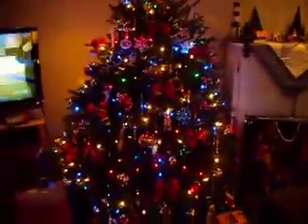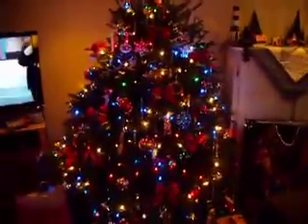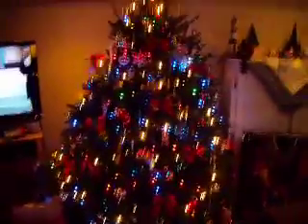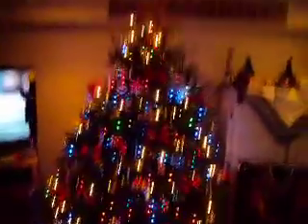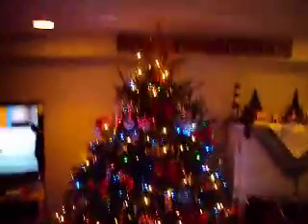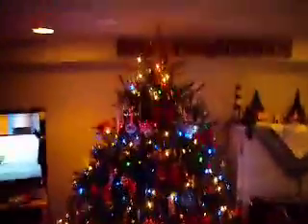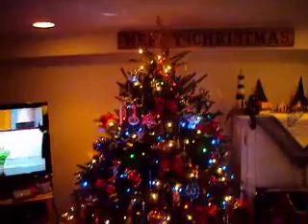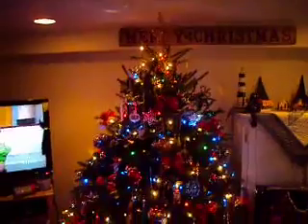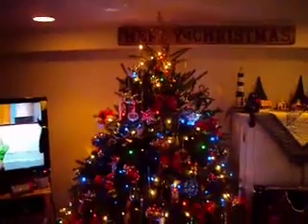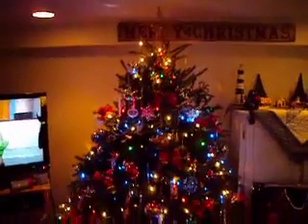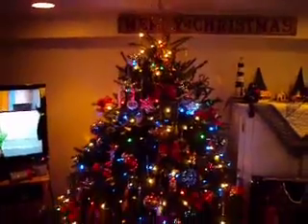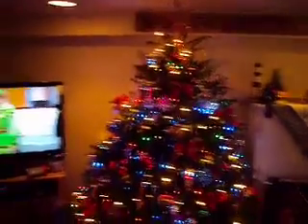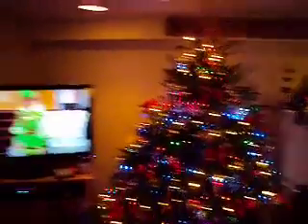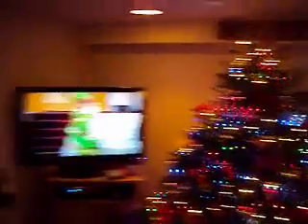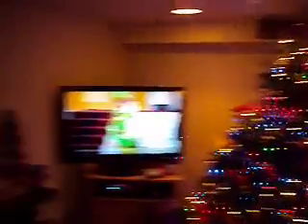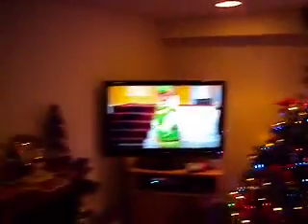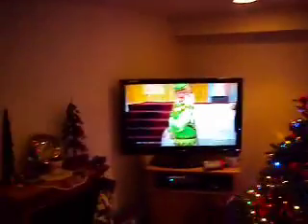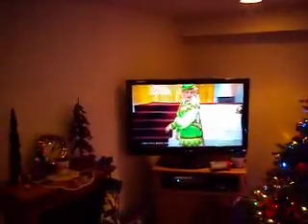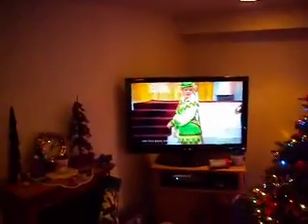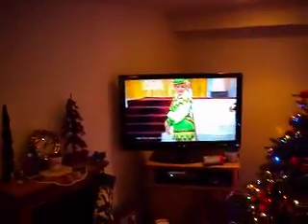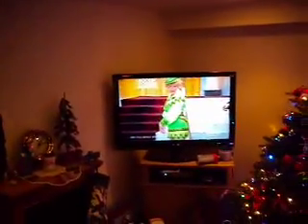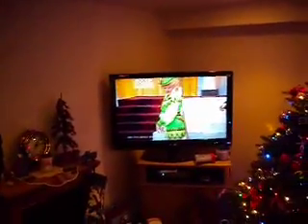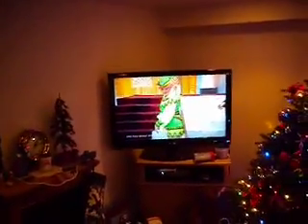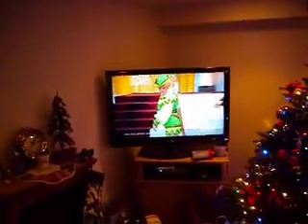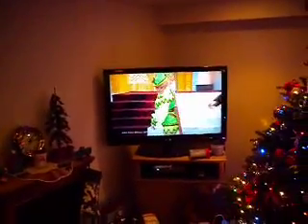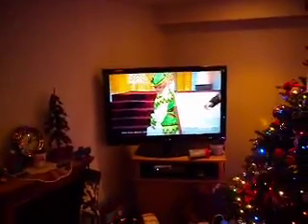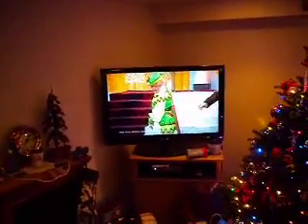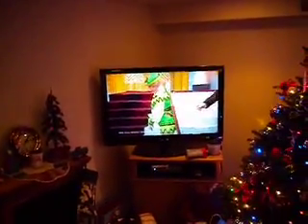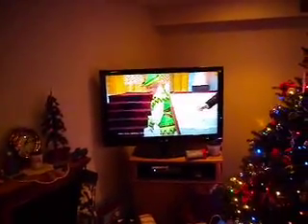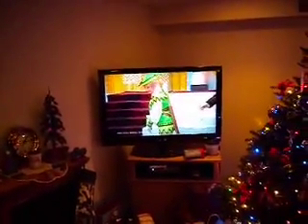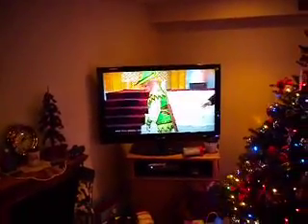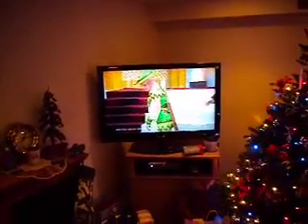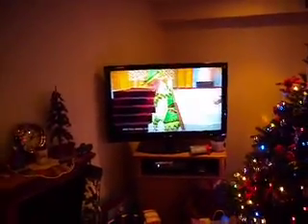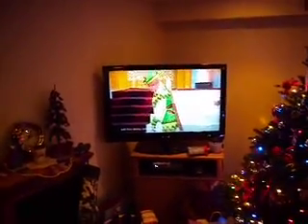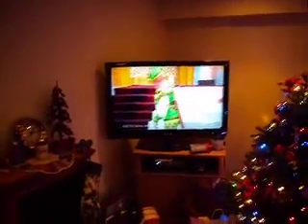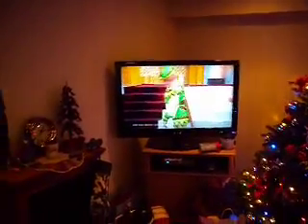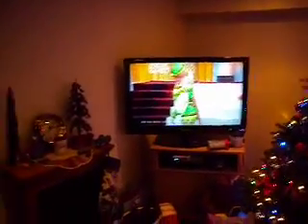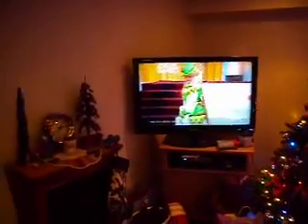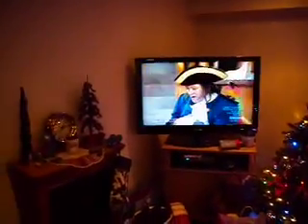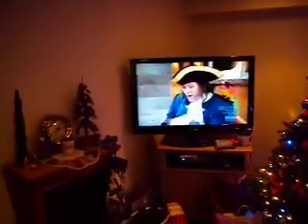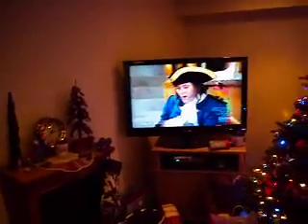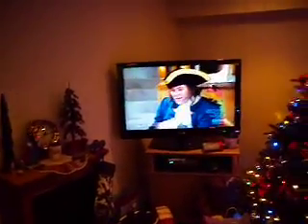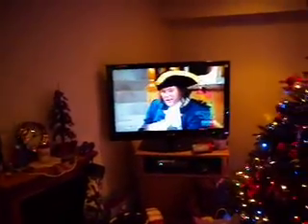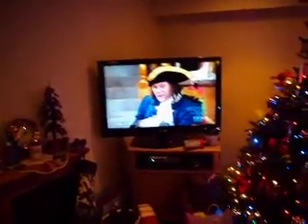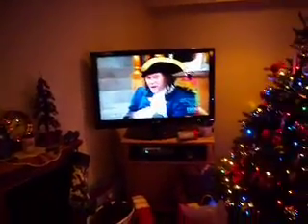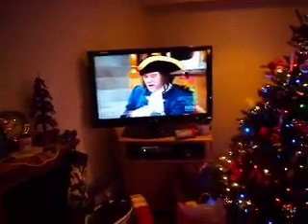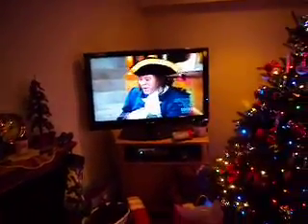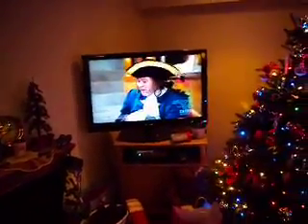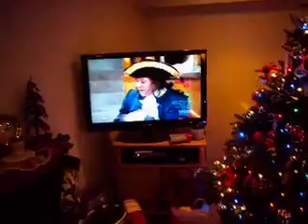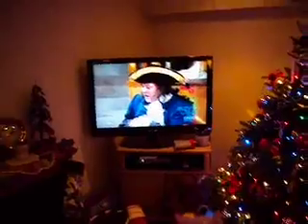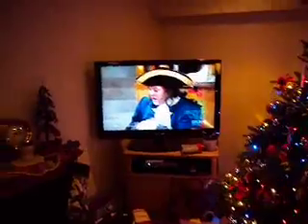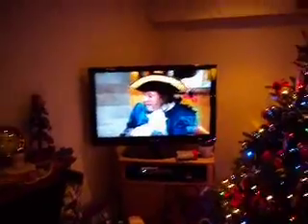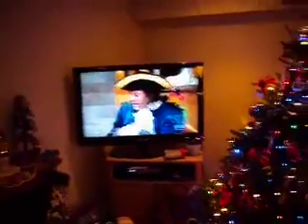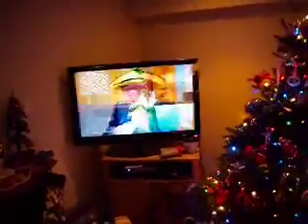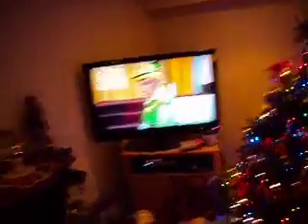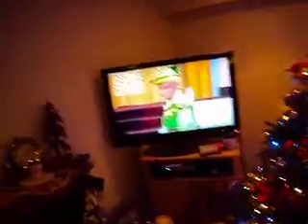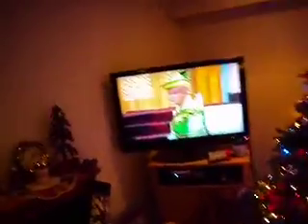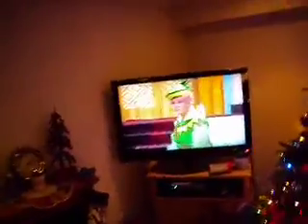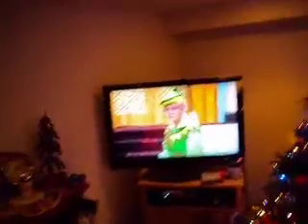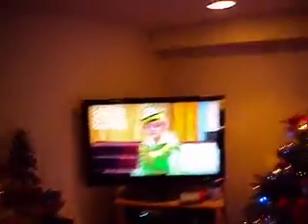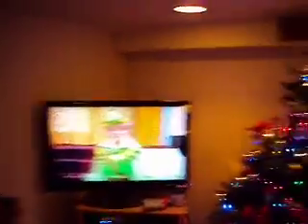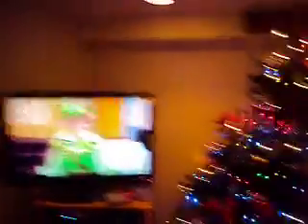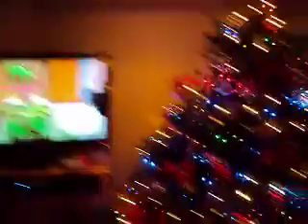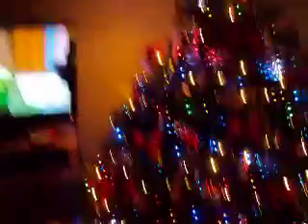Starting off with my Christmas tree, and the TV, which is showing 'Are You Being Served' on BBCA. This is January 95 — I'm sure you'll love that.